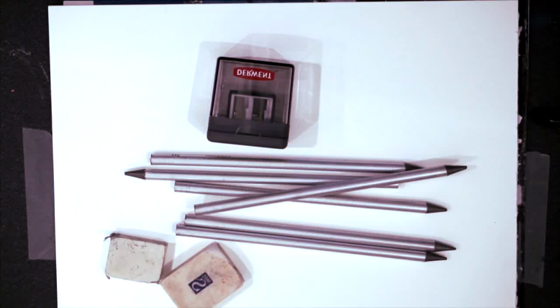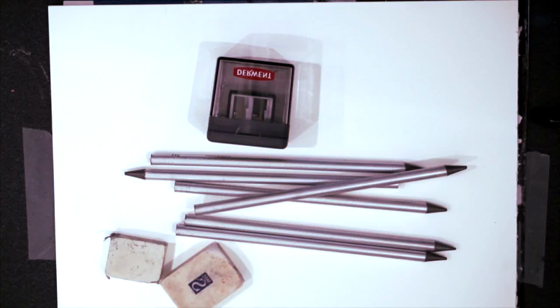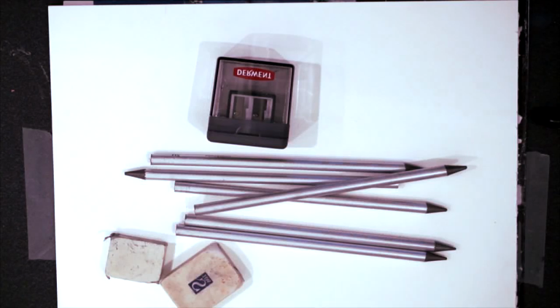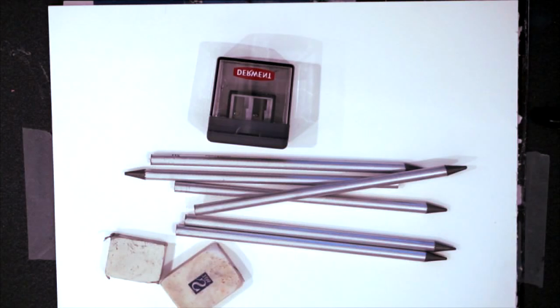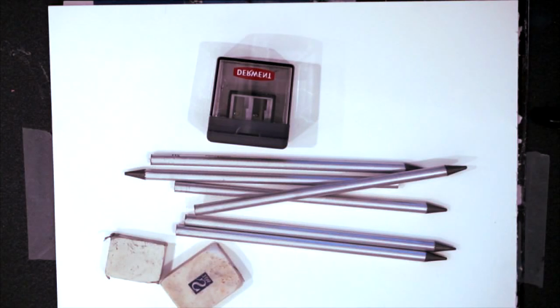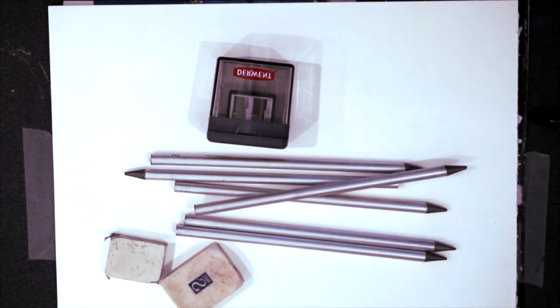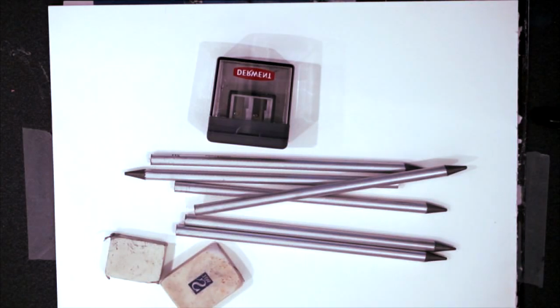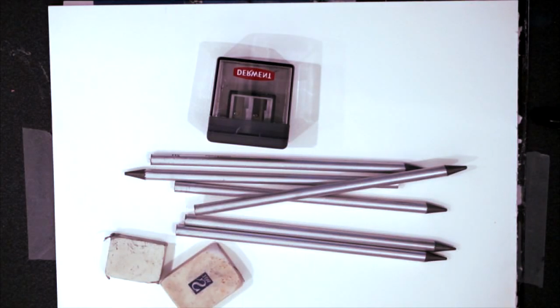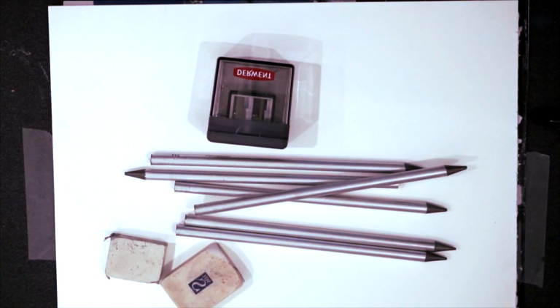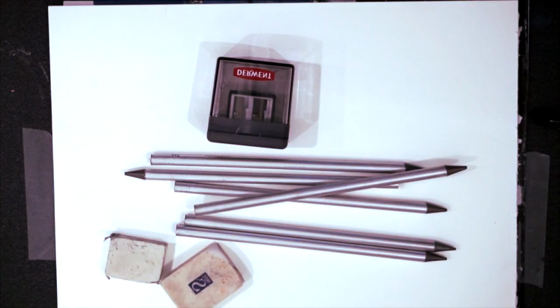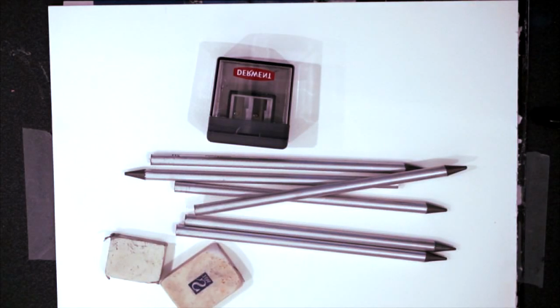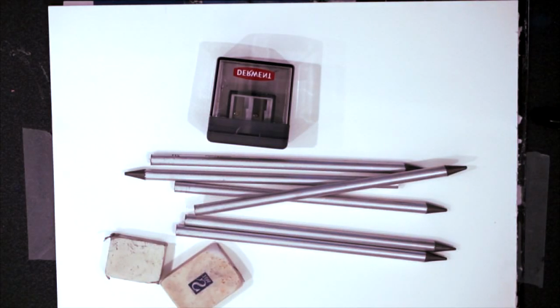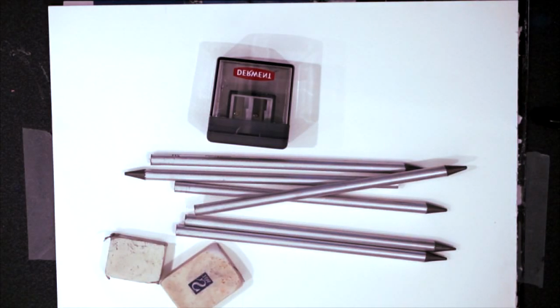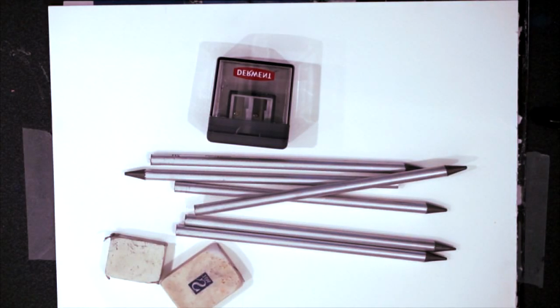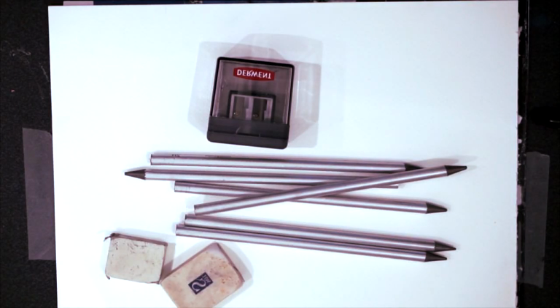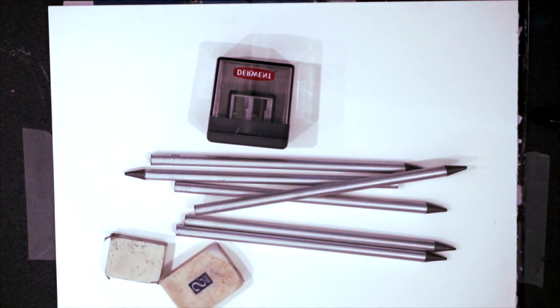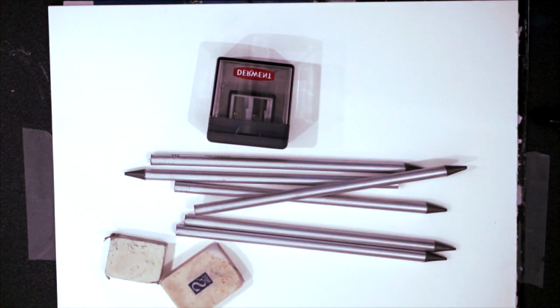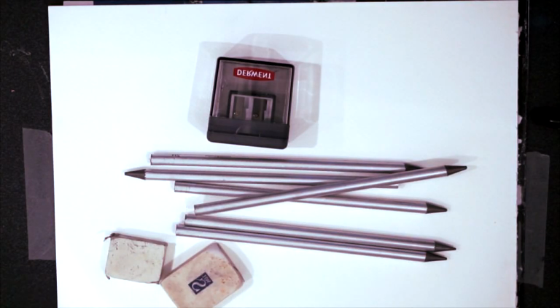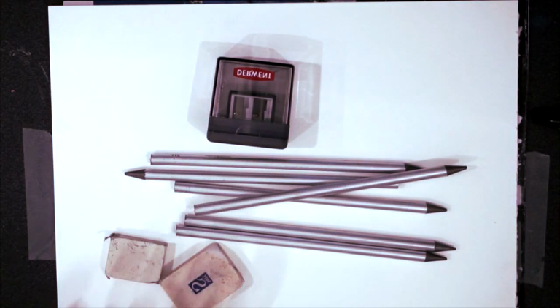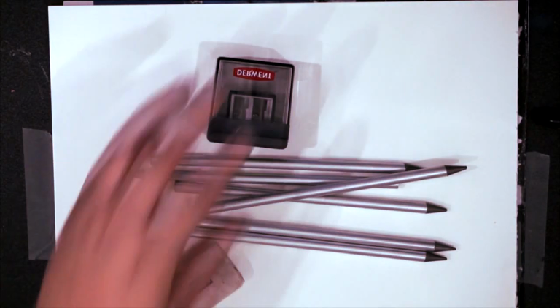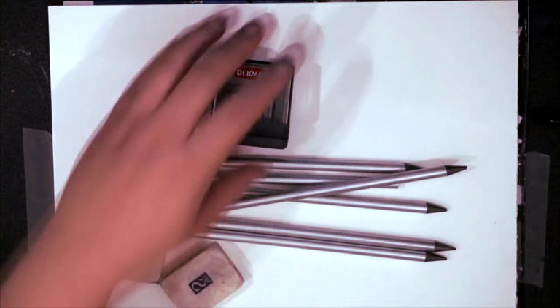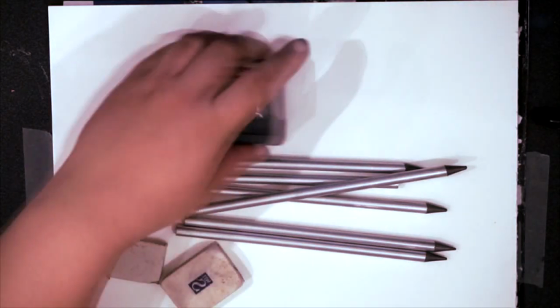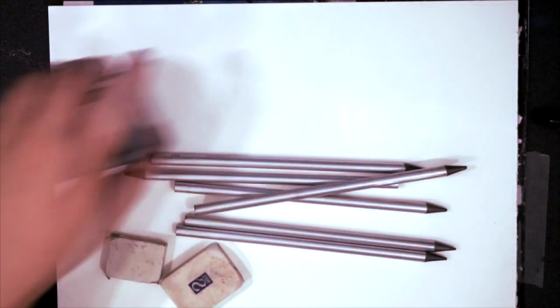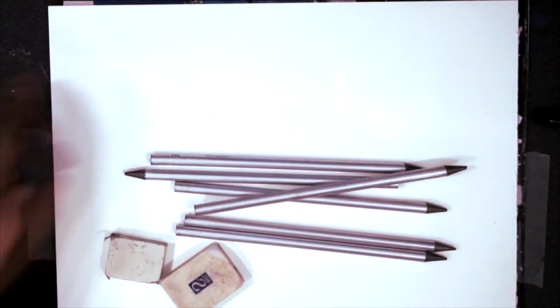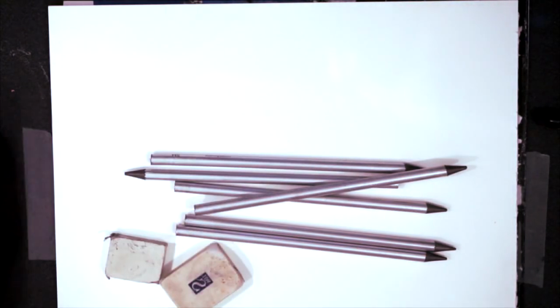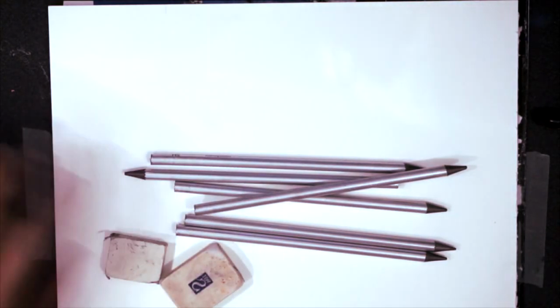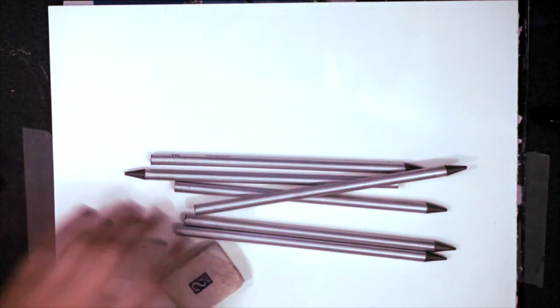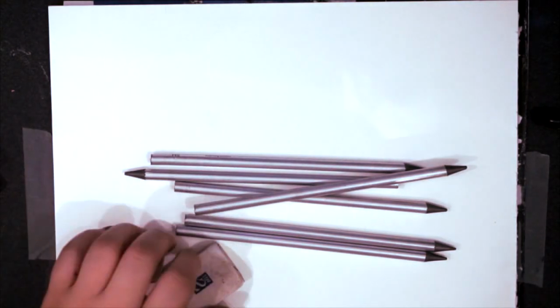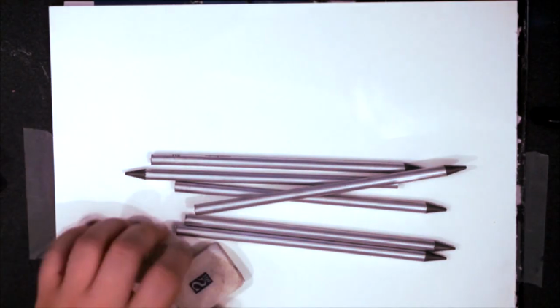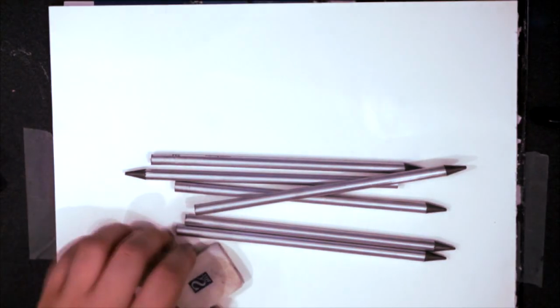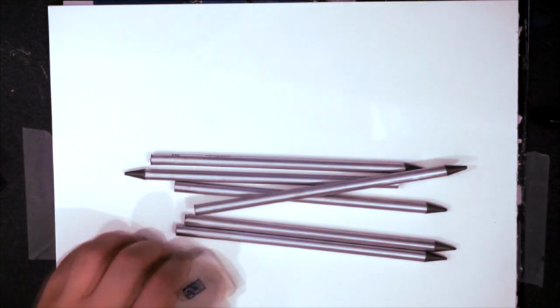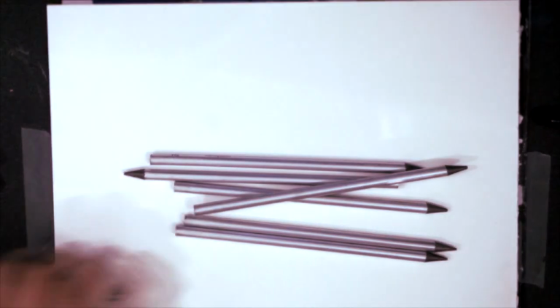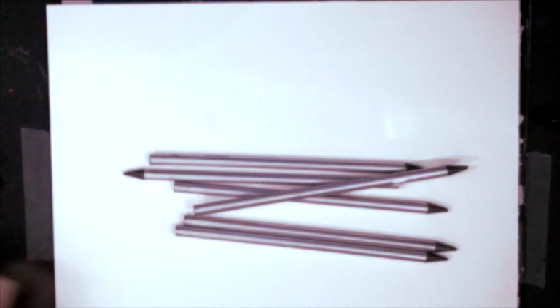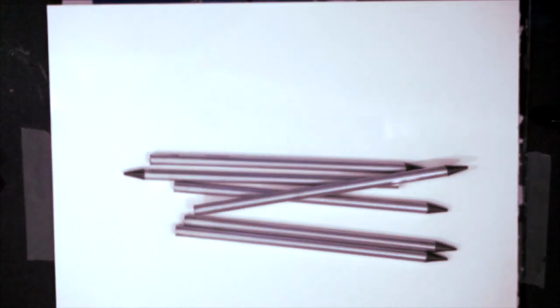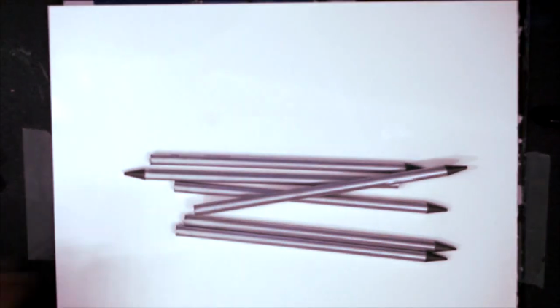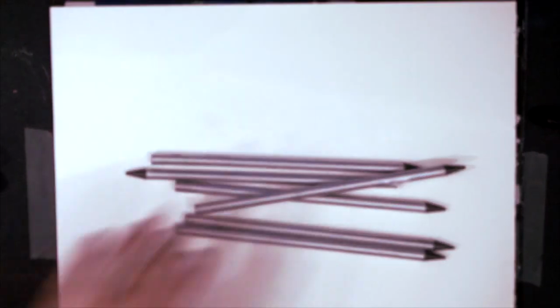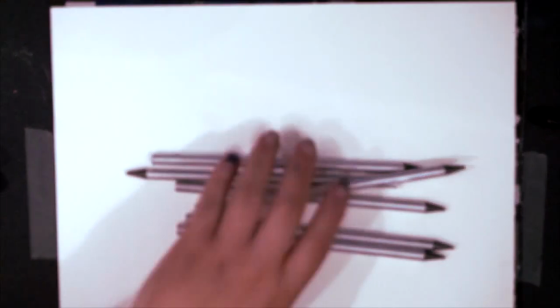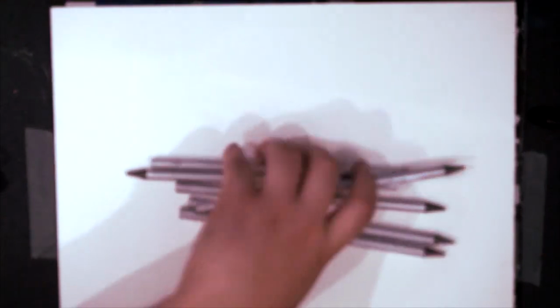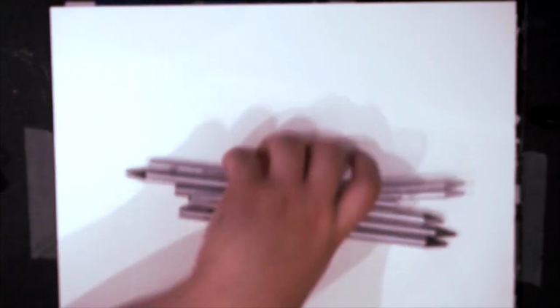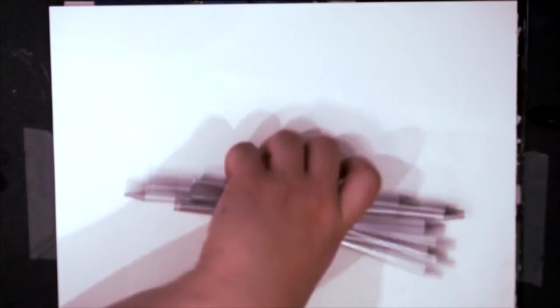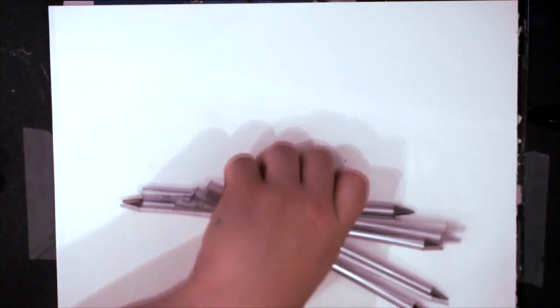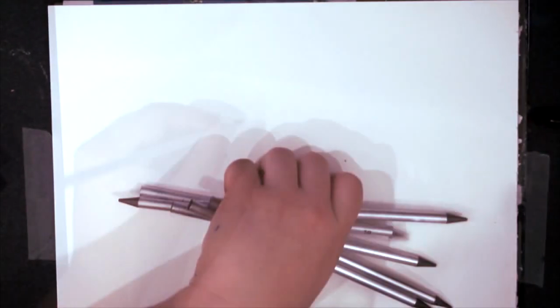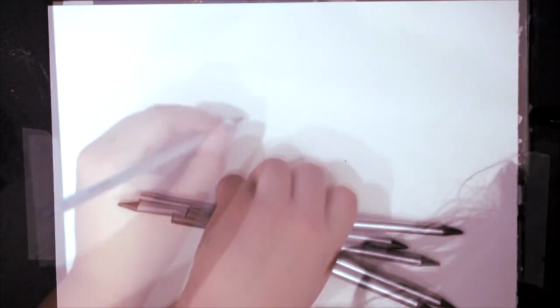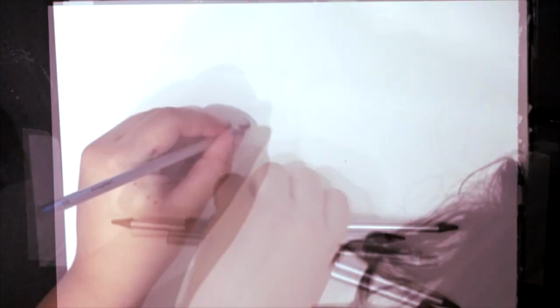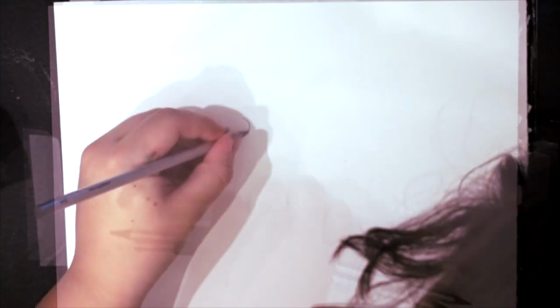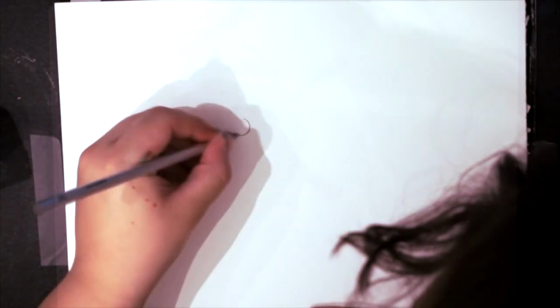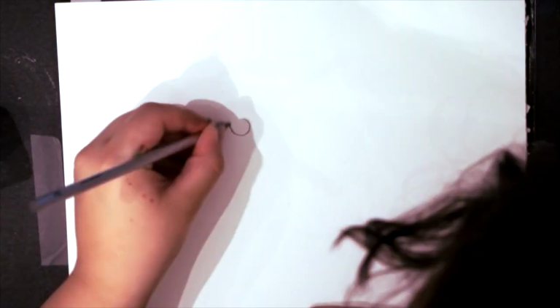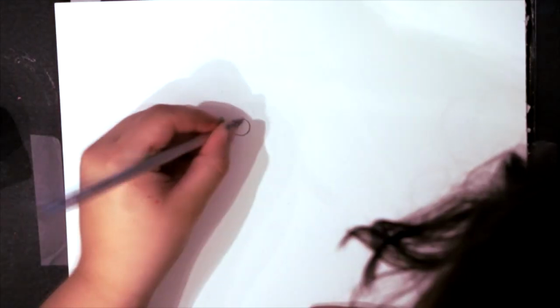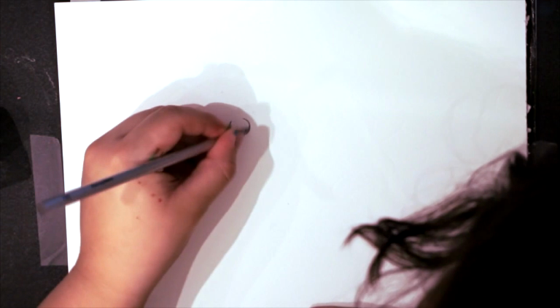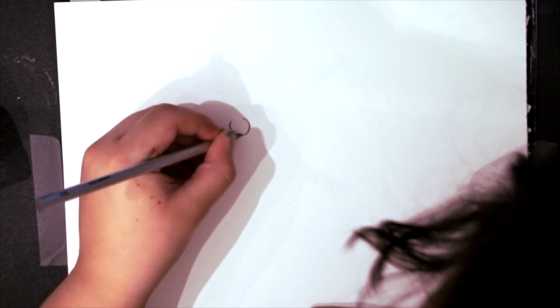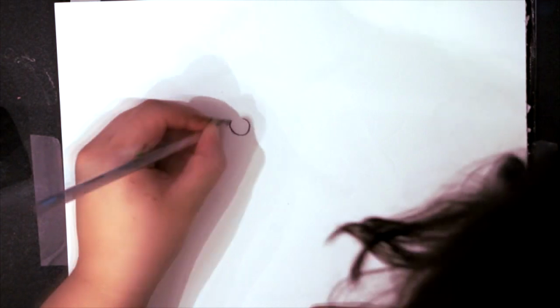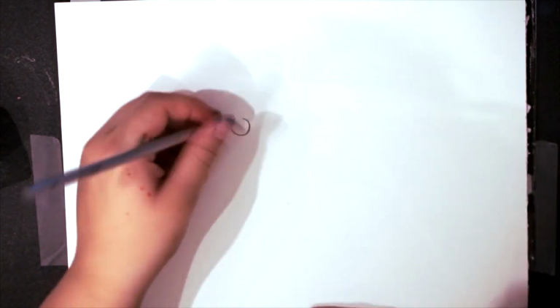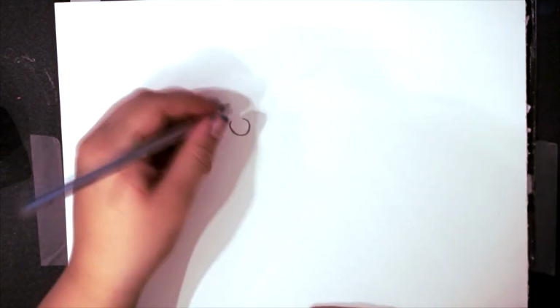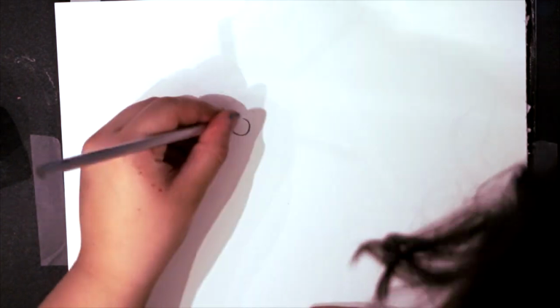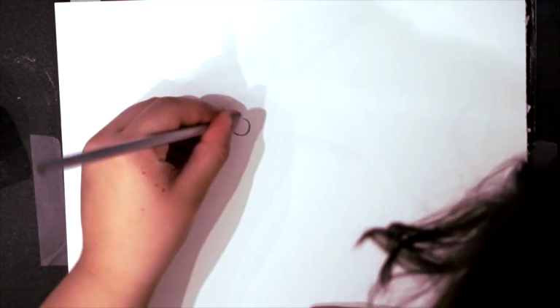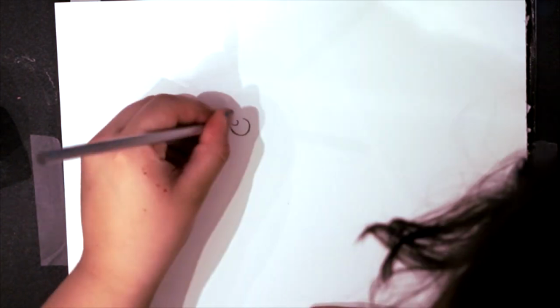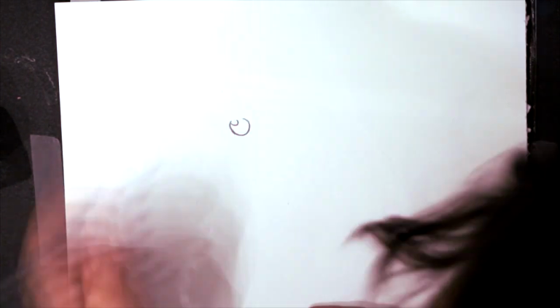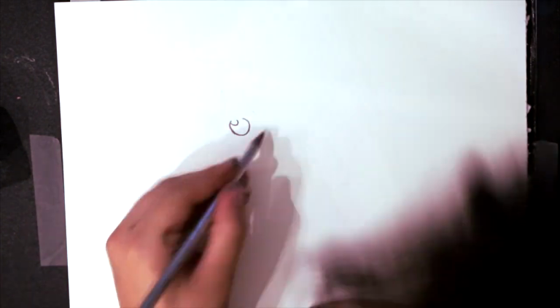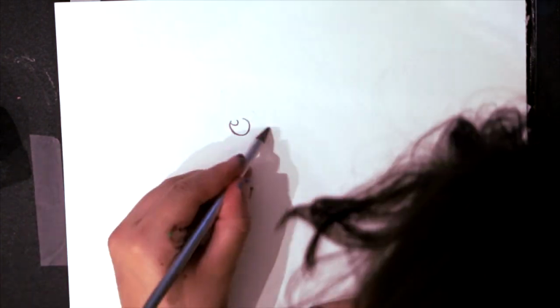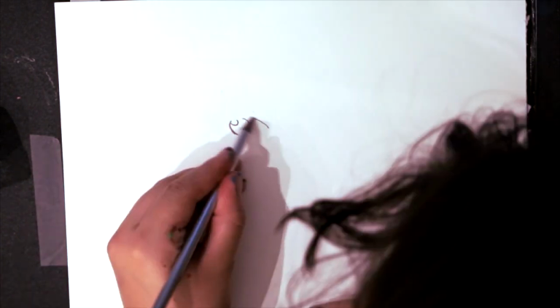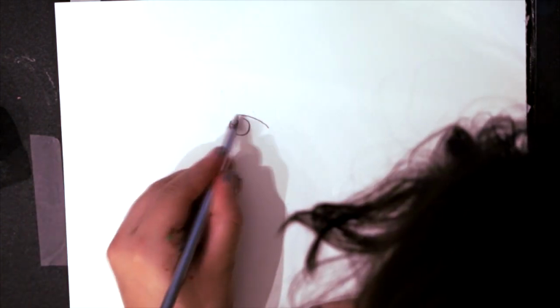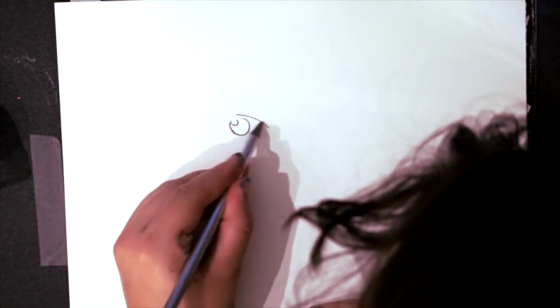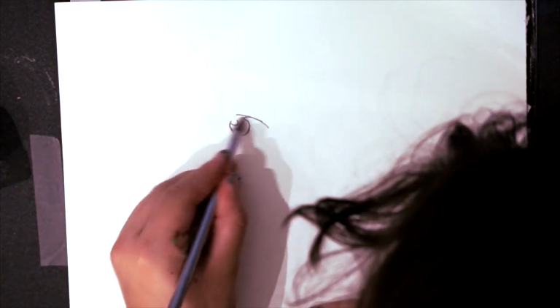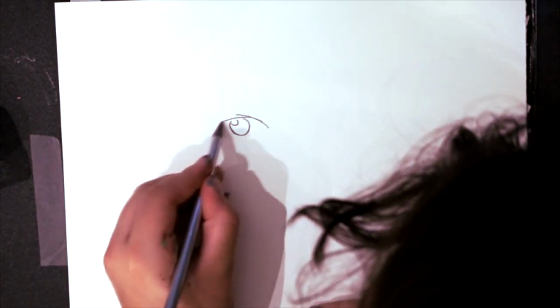Hello everyone, it's Lady Pops, and welcome back to my channel. Today I'm going to be showing you how to draw your own little adorable gremlin.